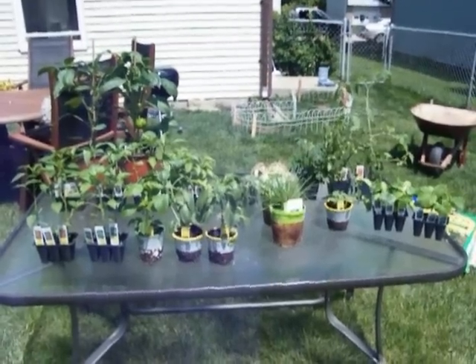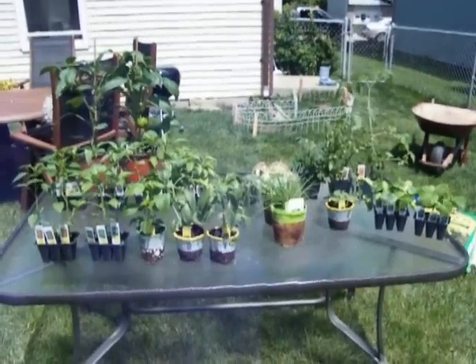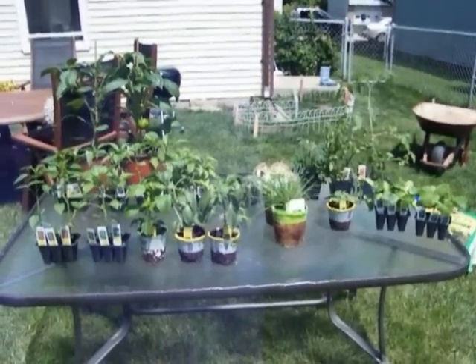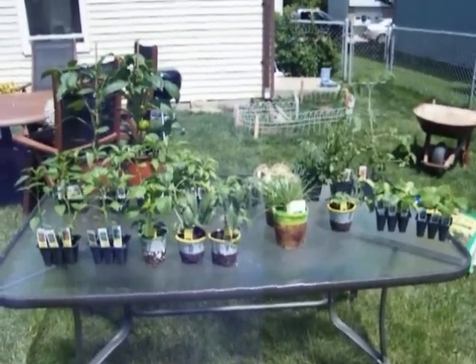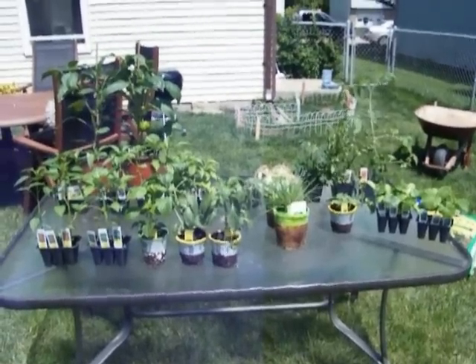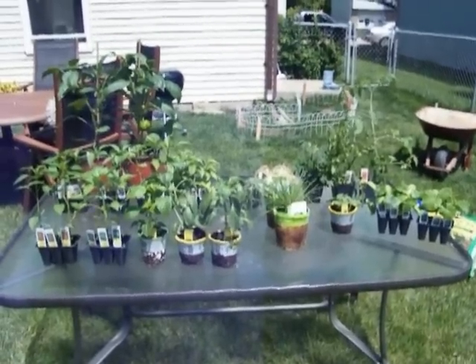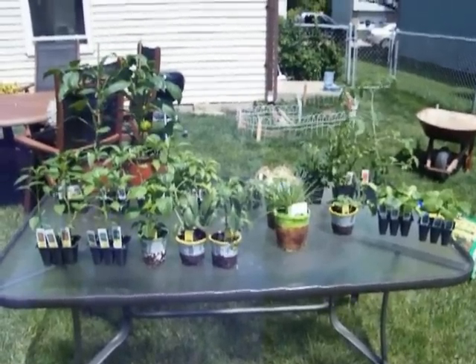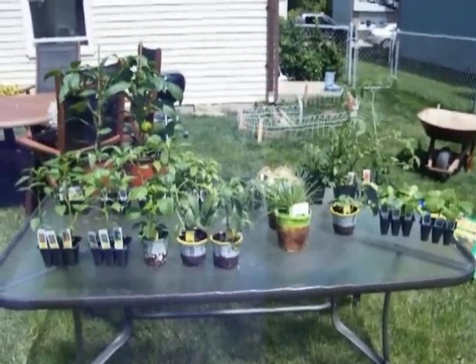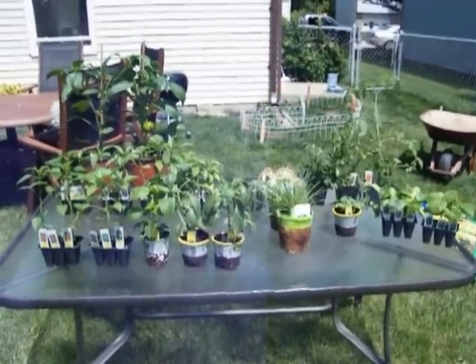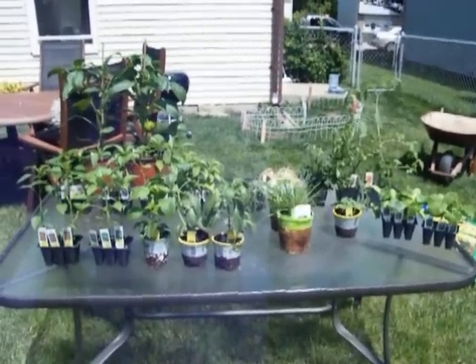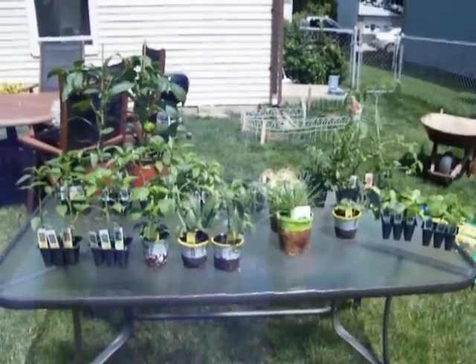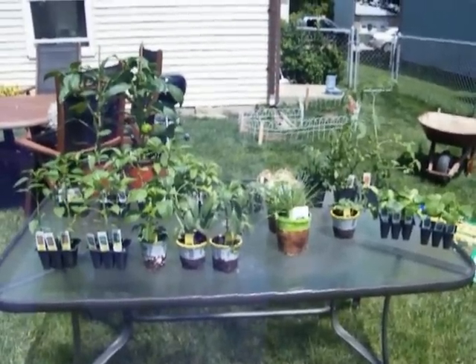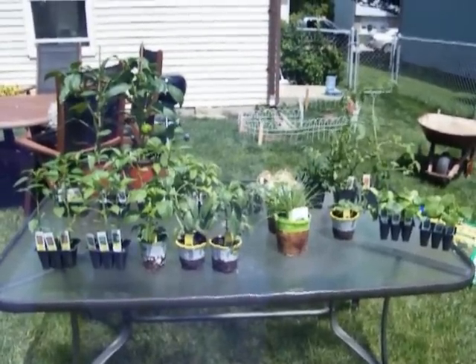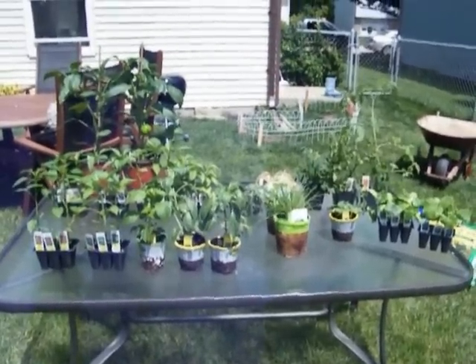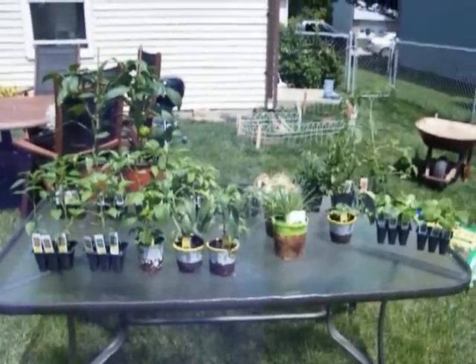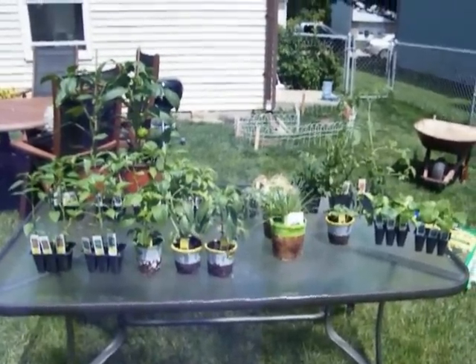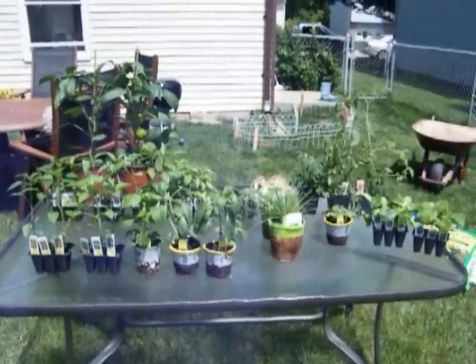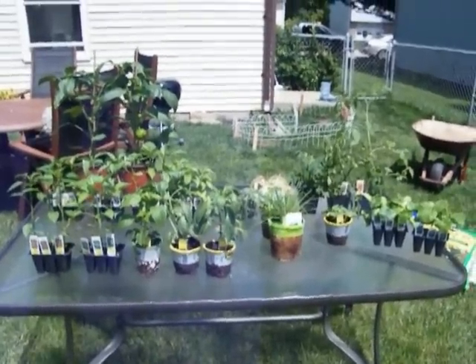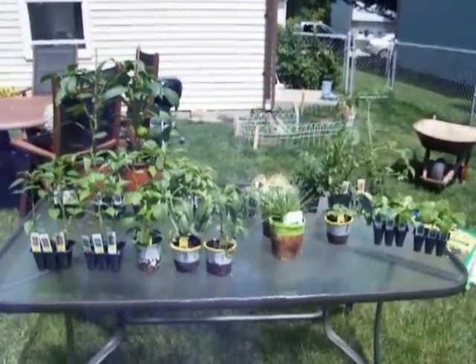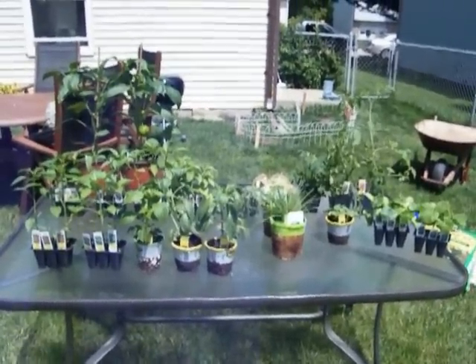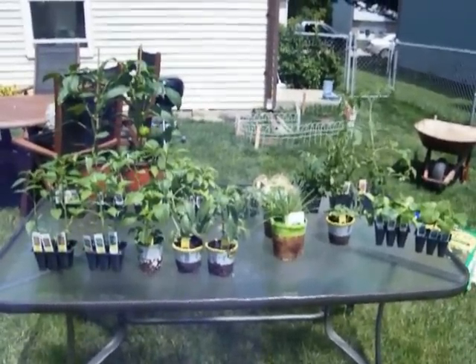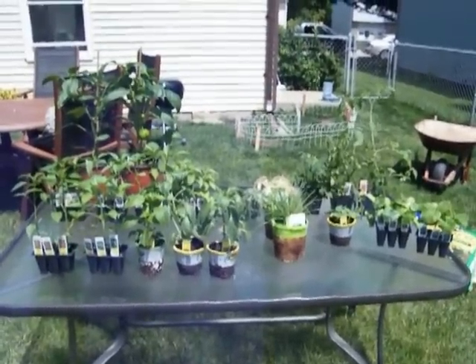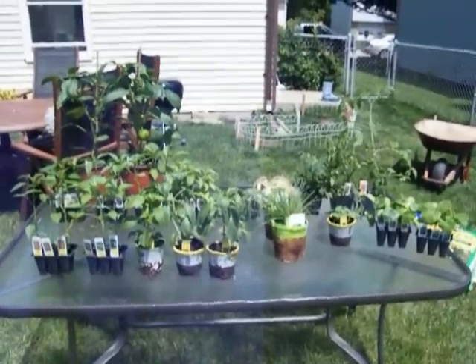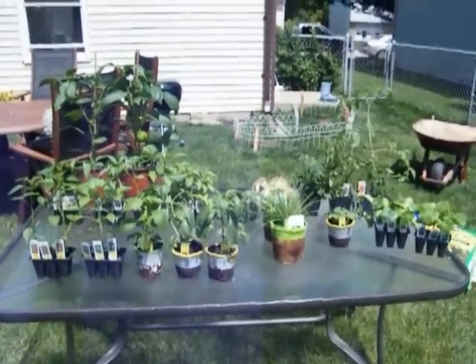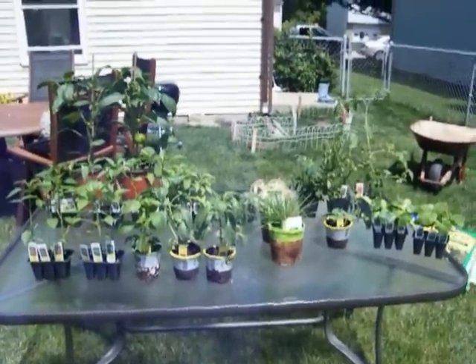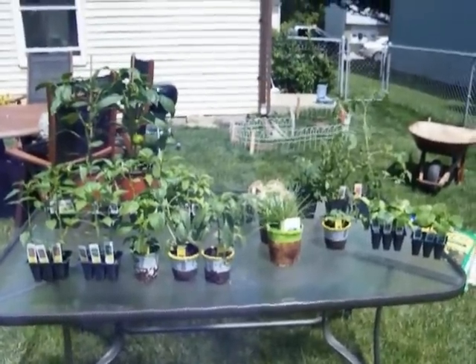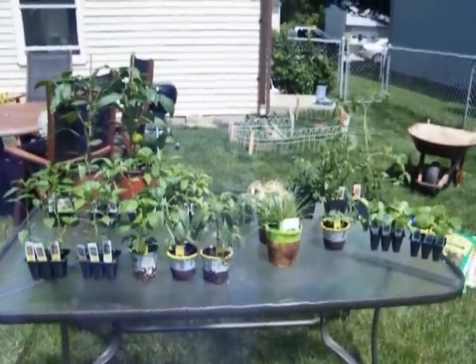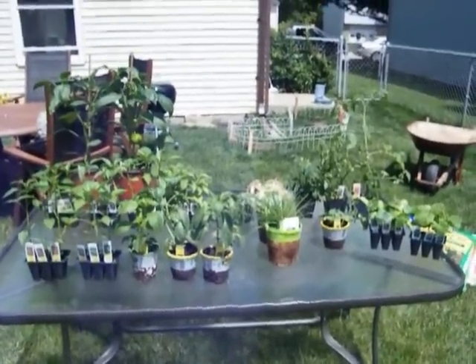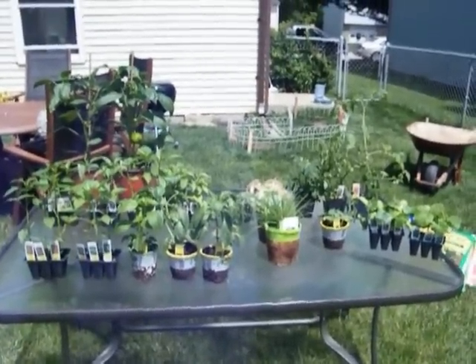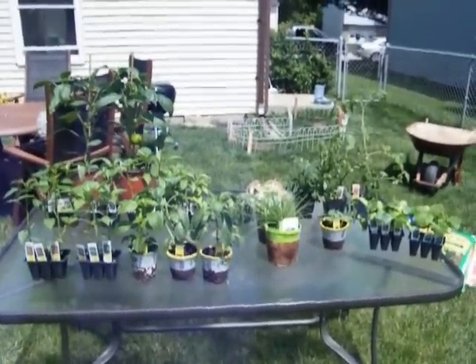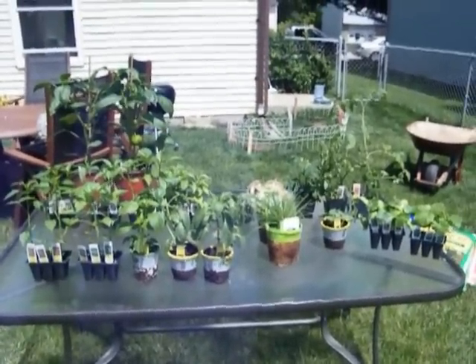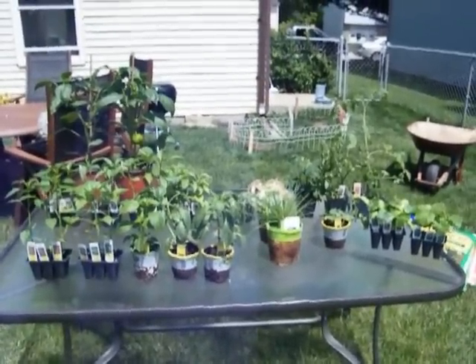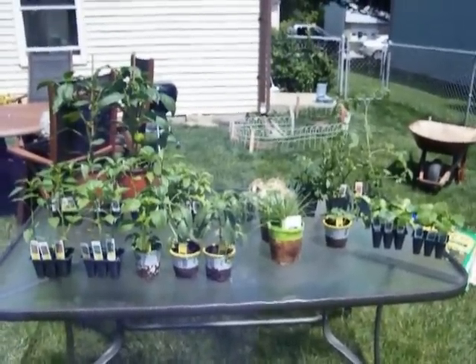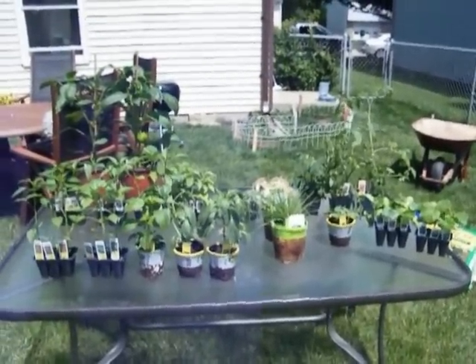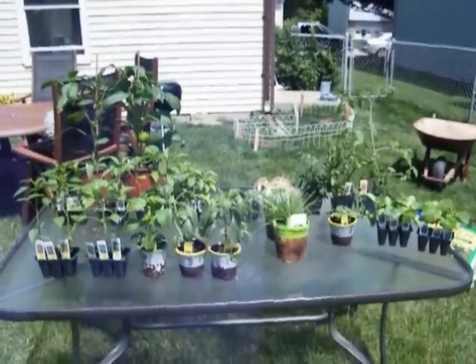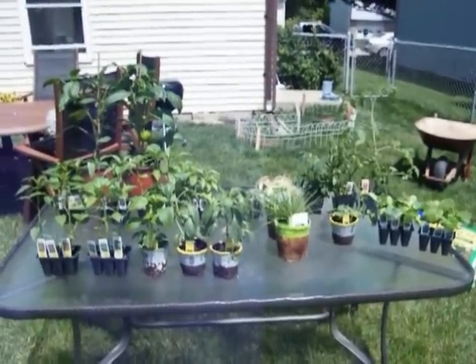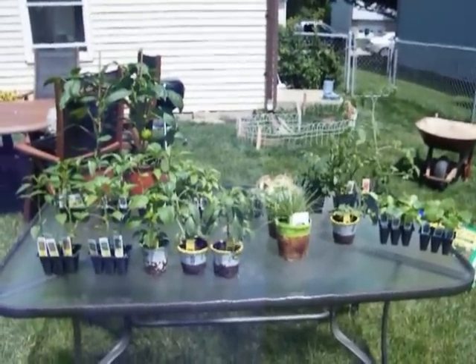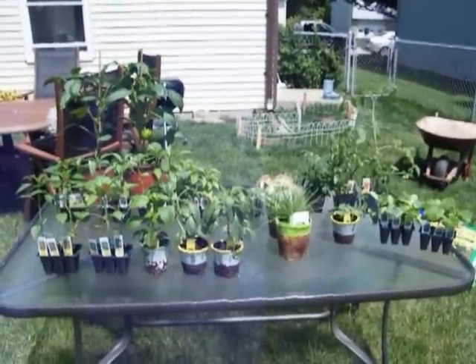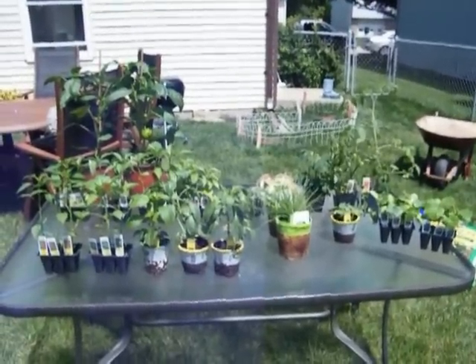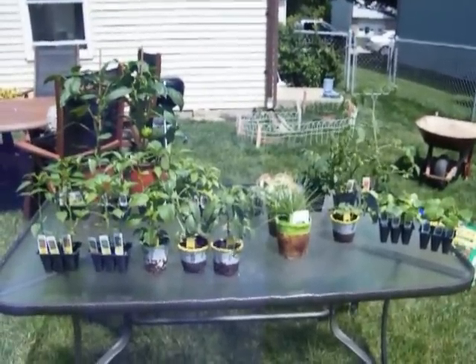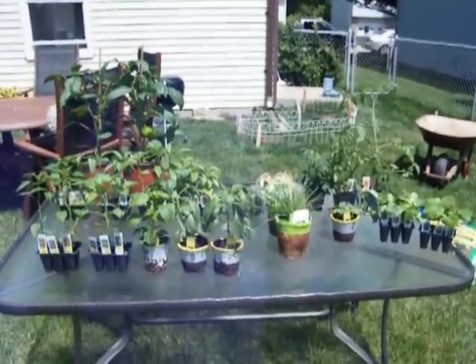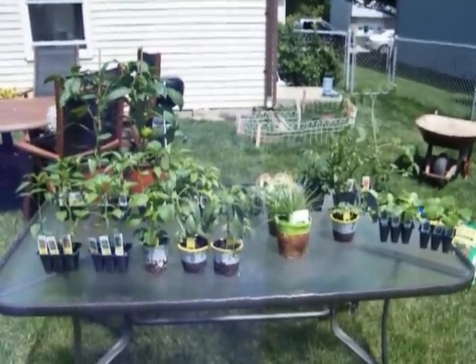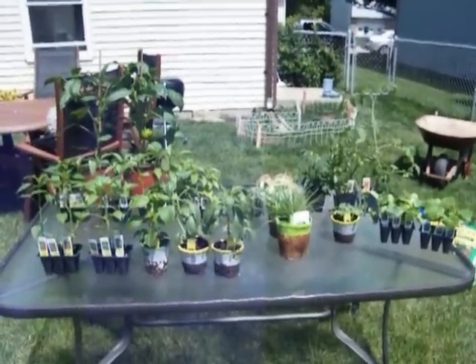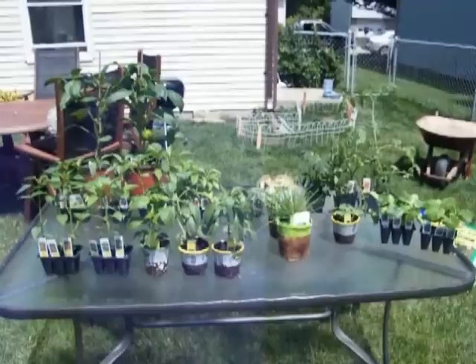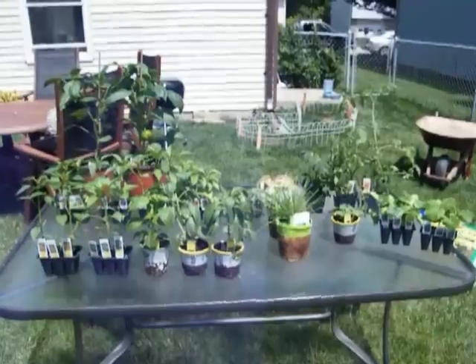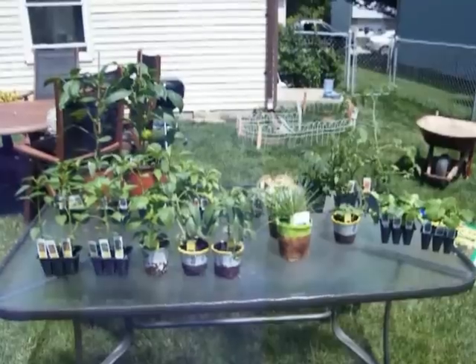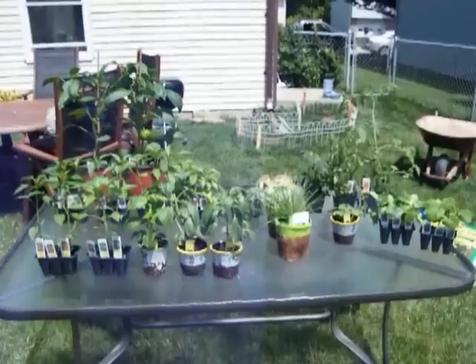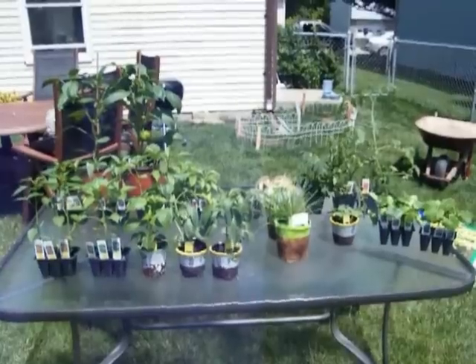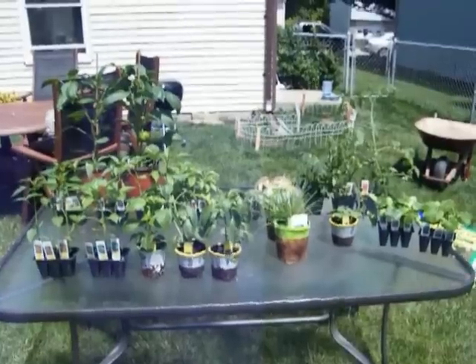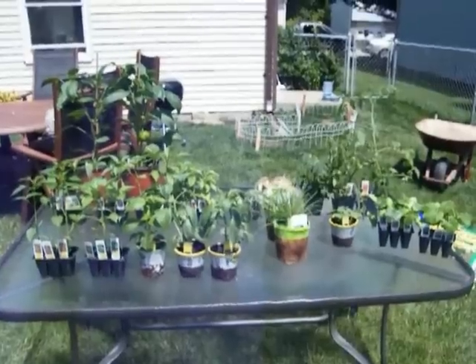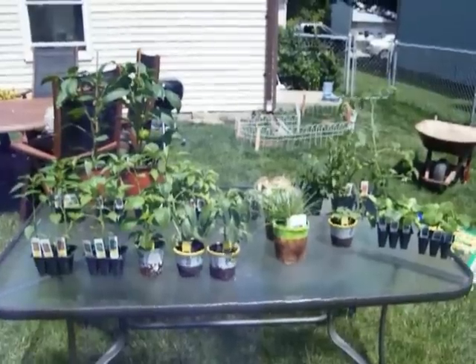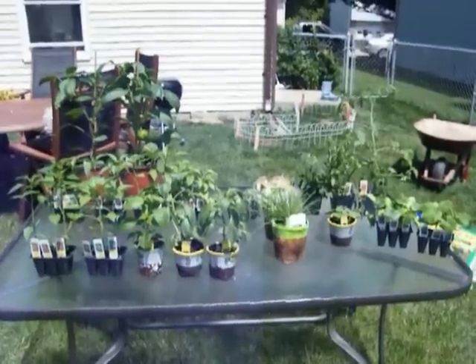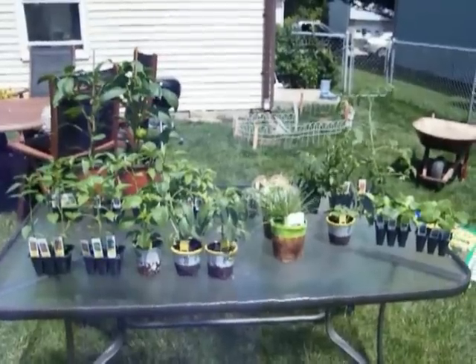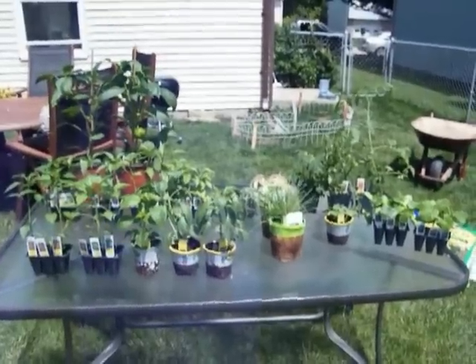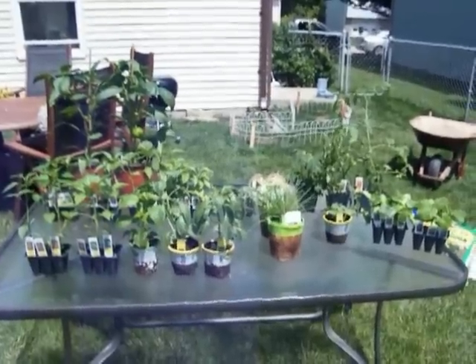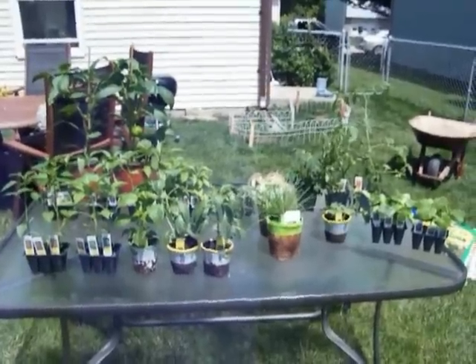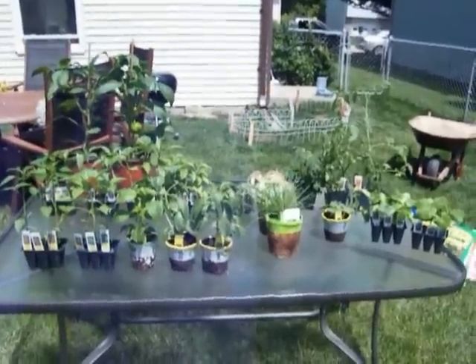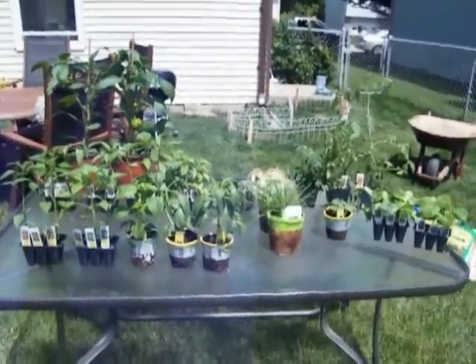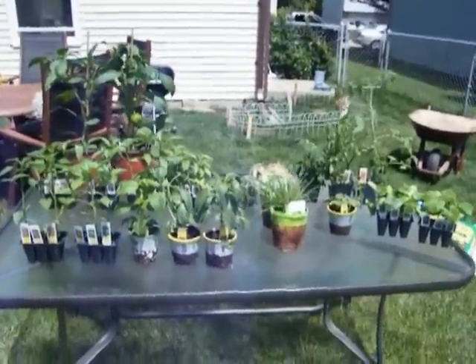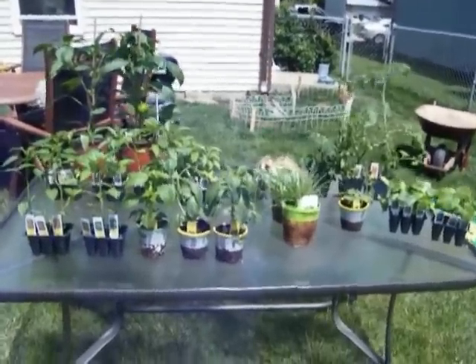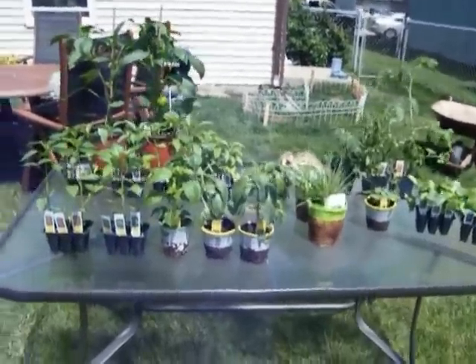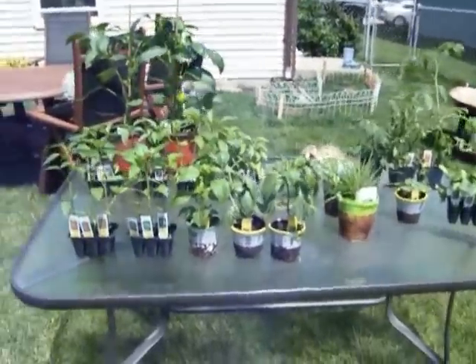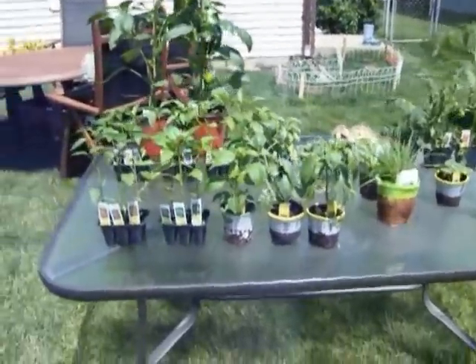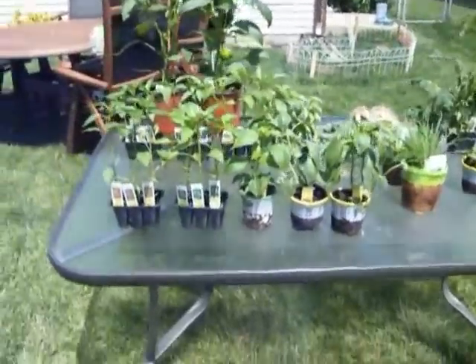Hey everybody, well we decided we're going to go ahead and try and grow a couple things this year again, so we stopped at the nursery and here's what we're going to grow.